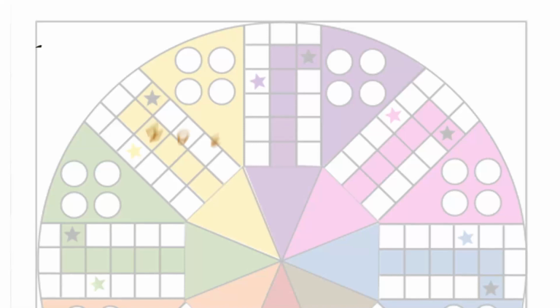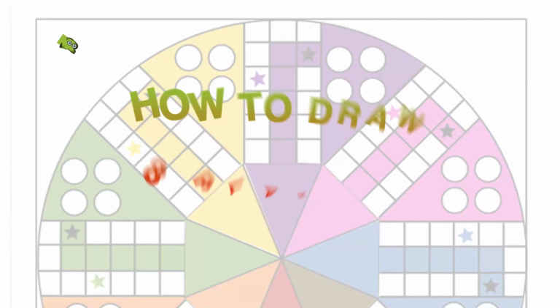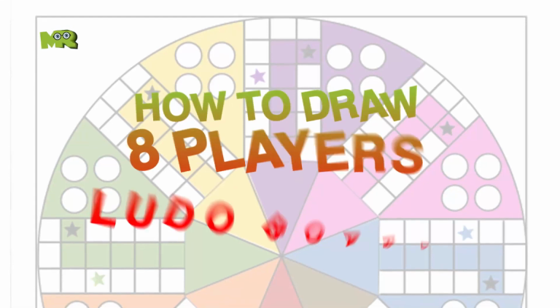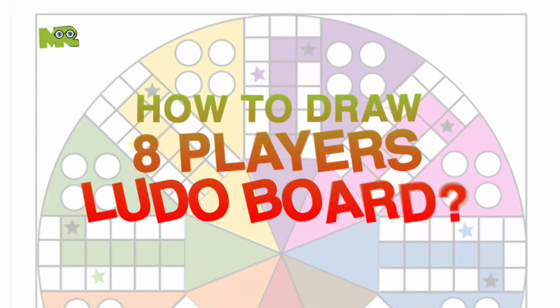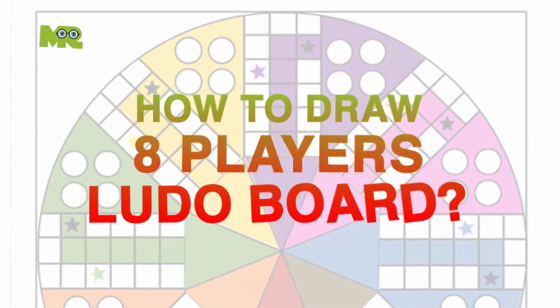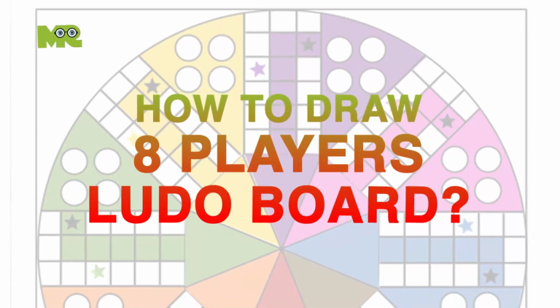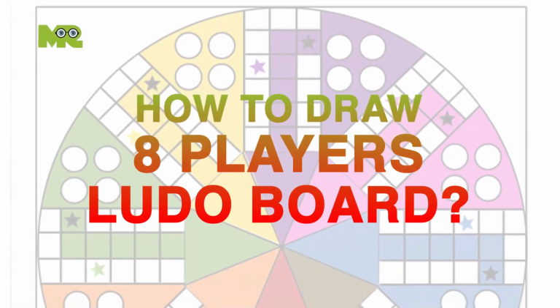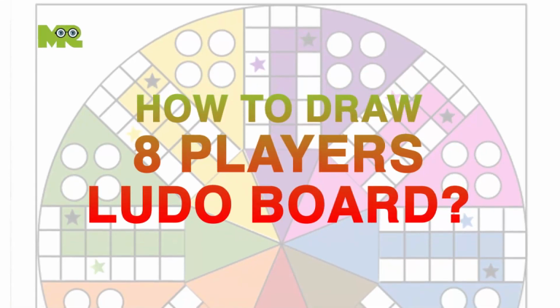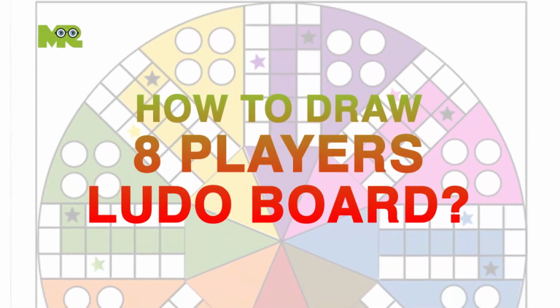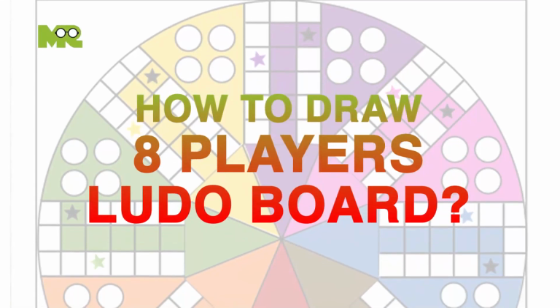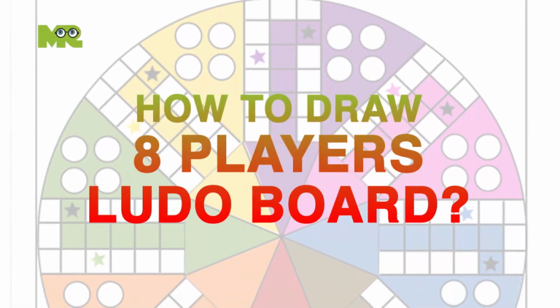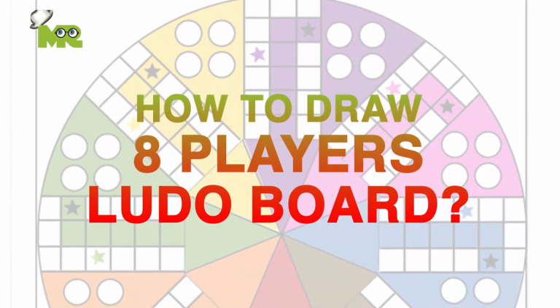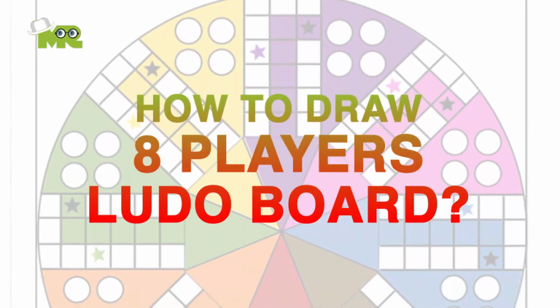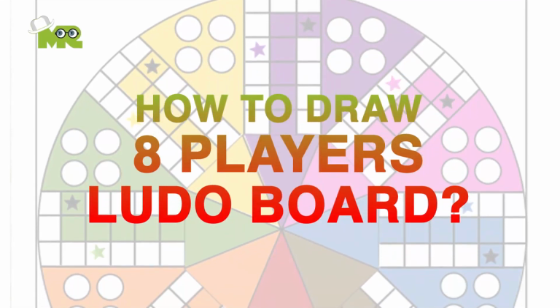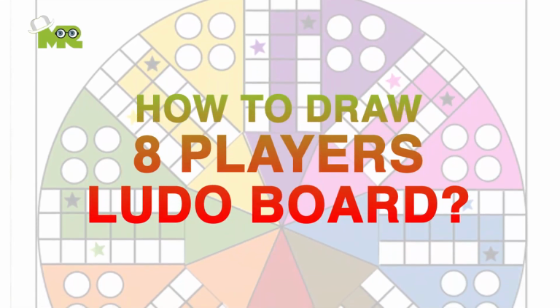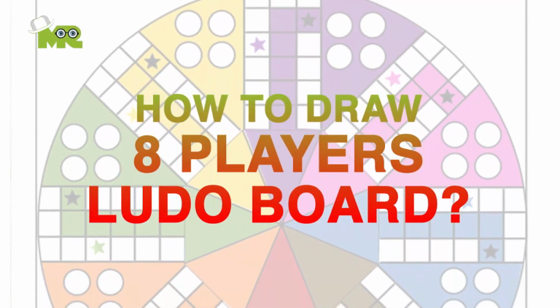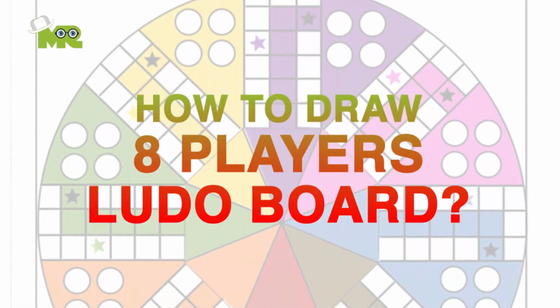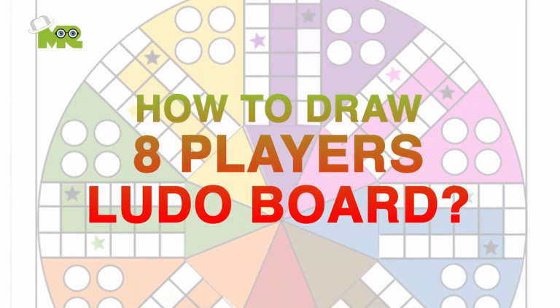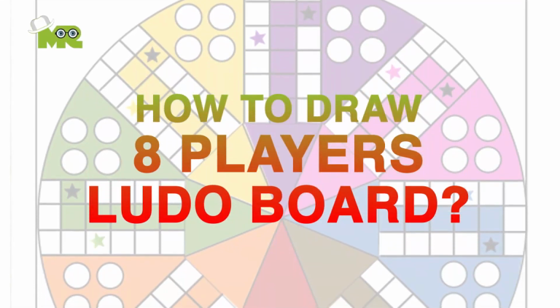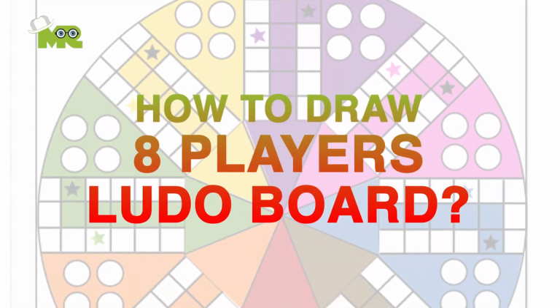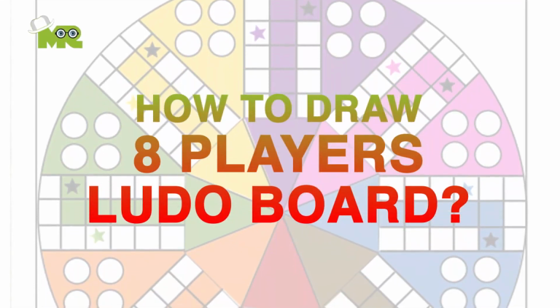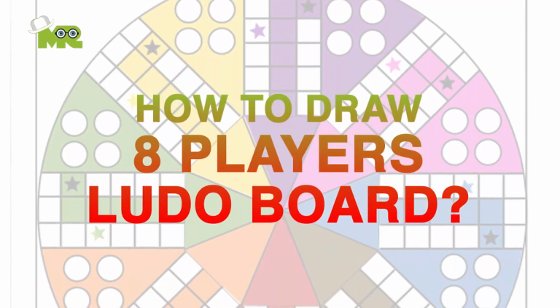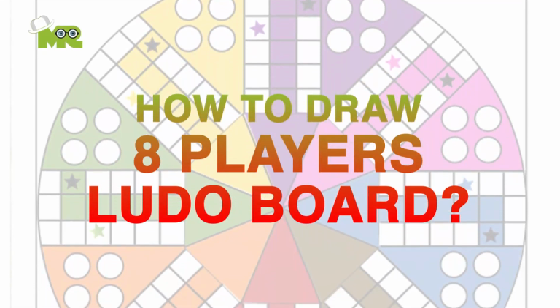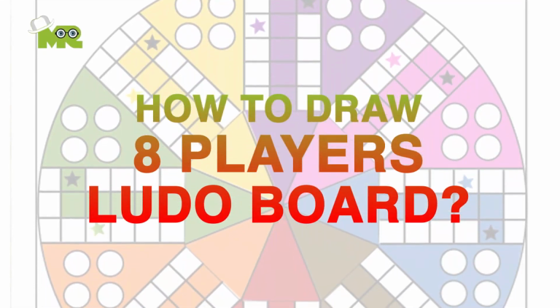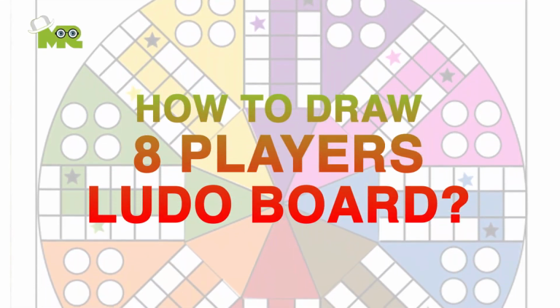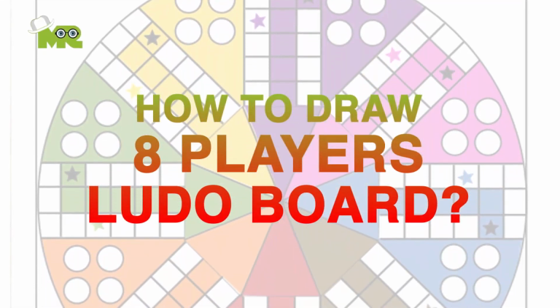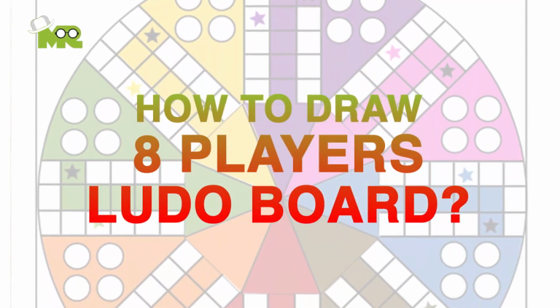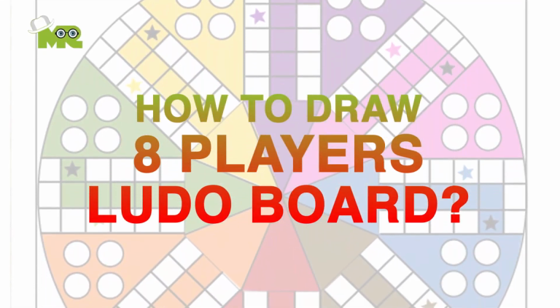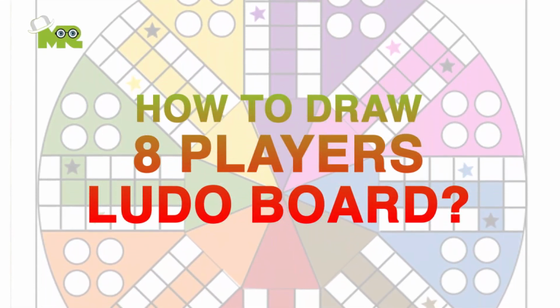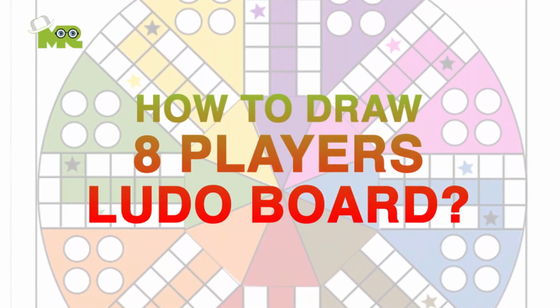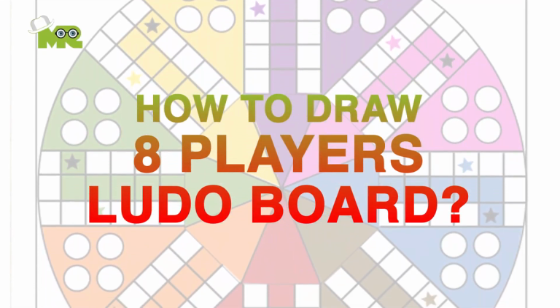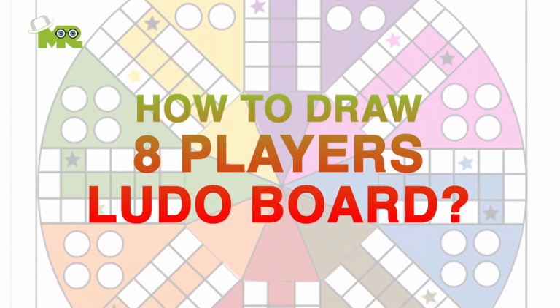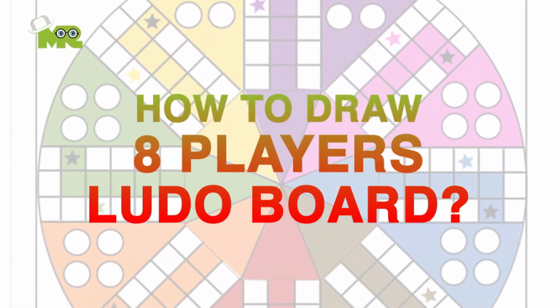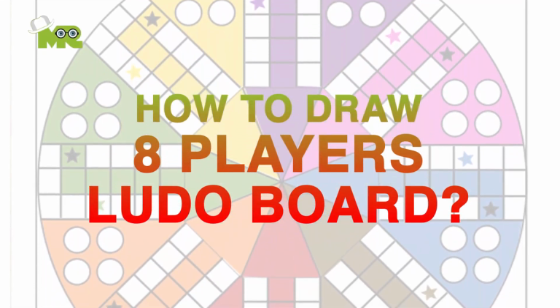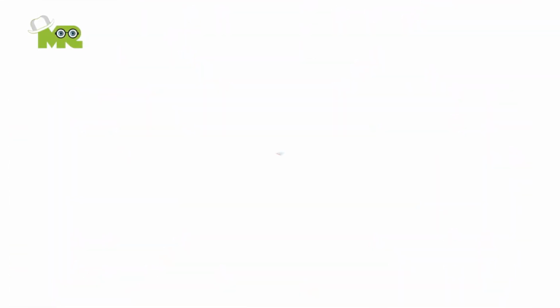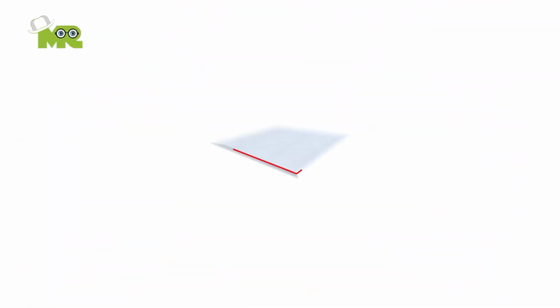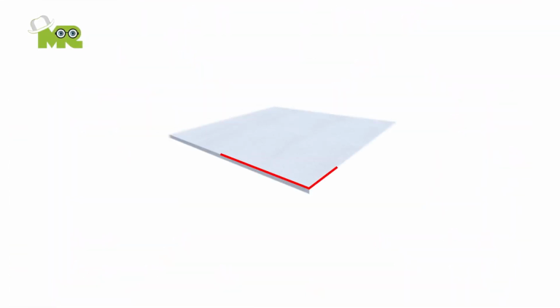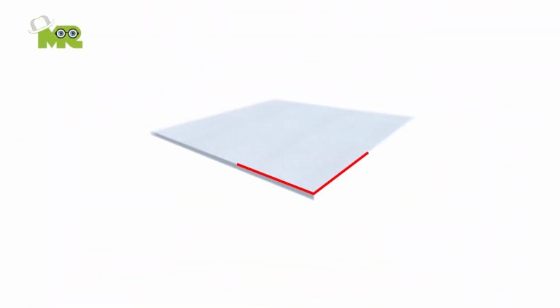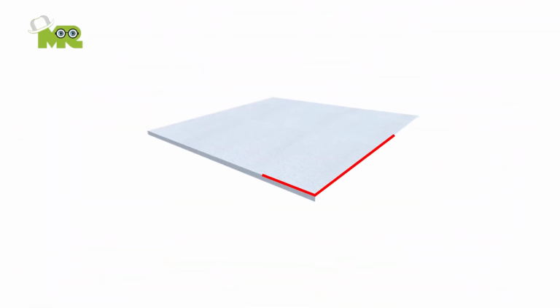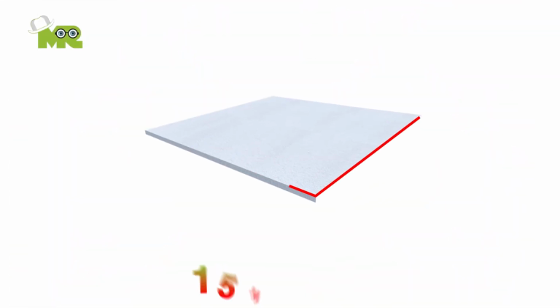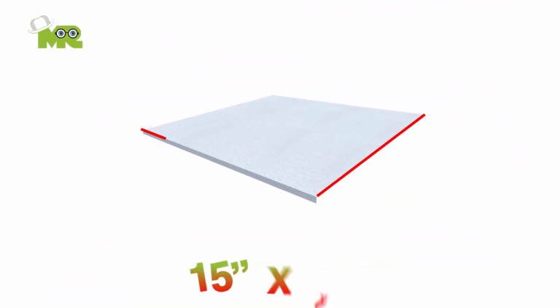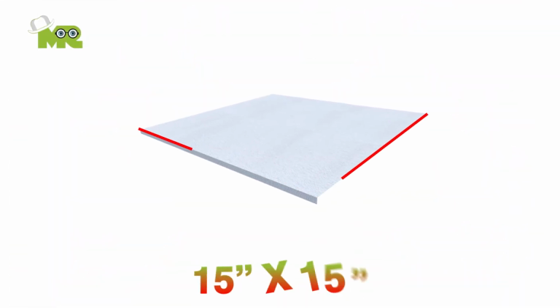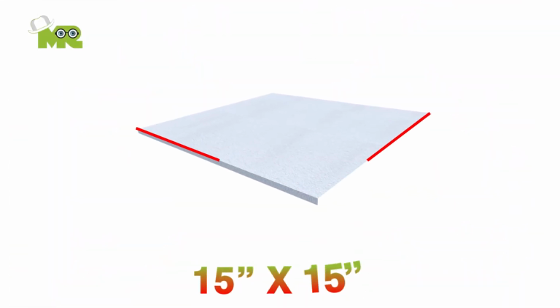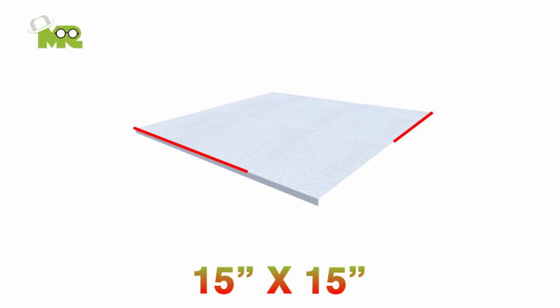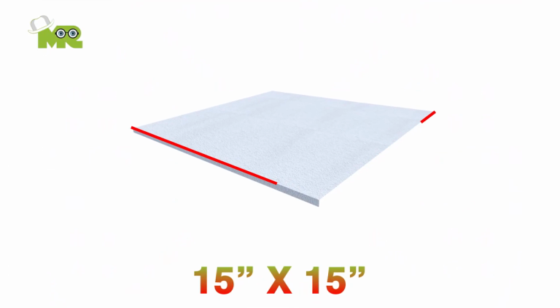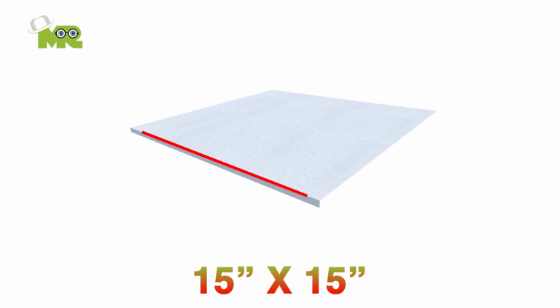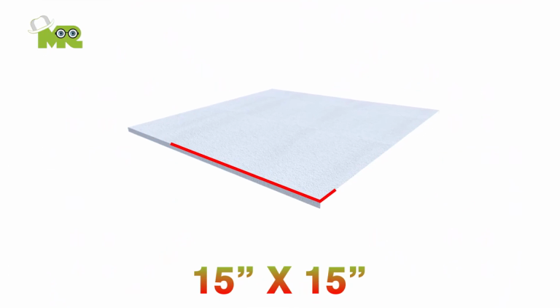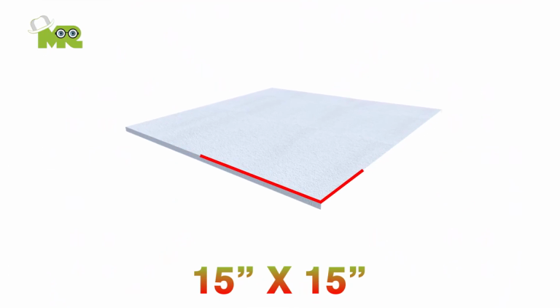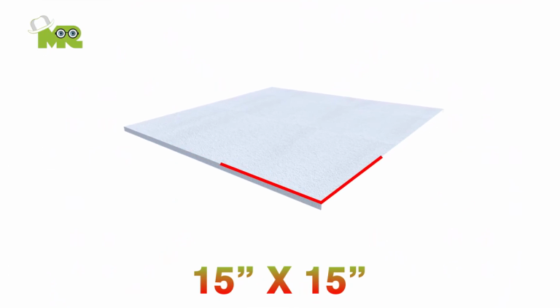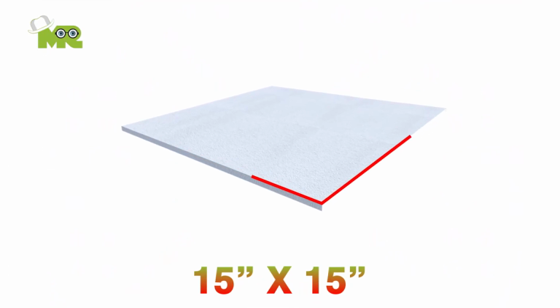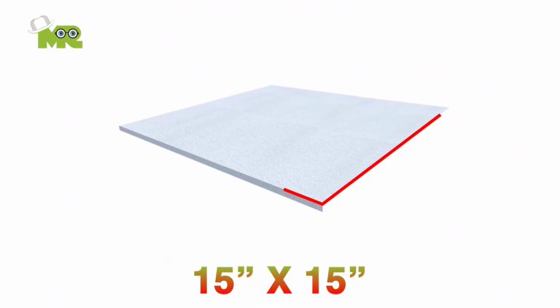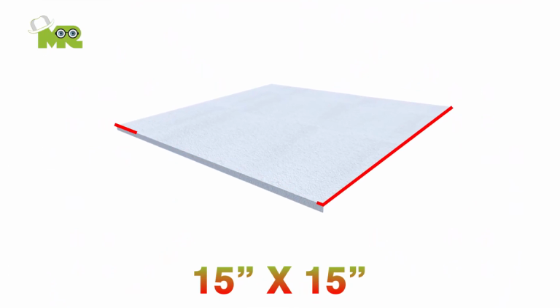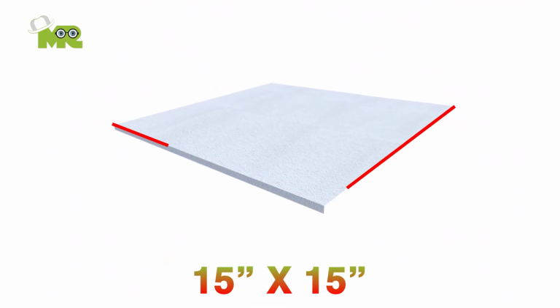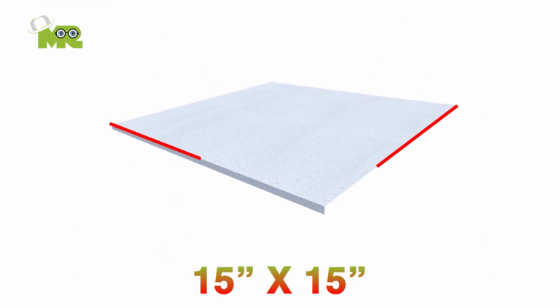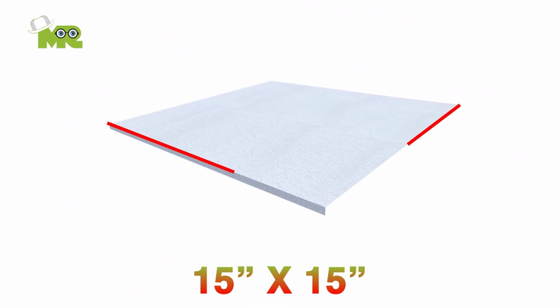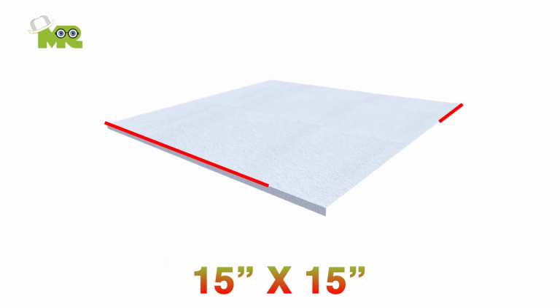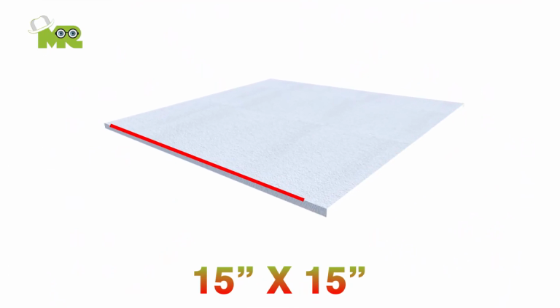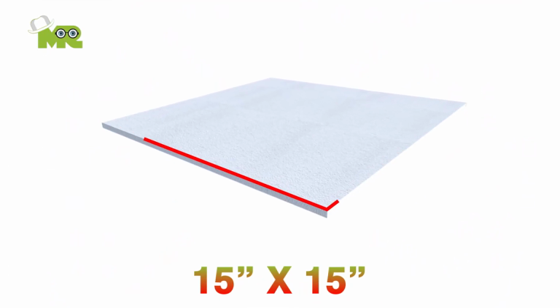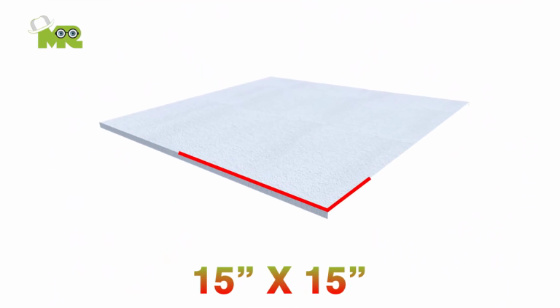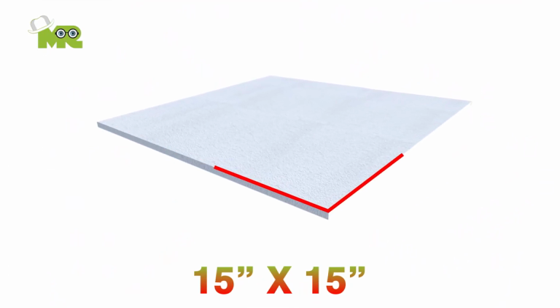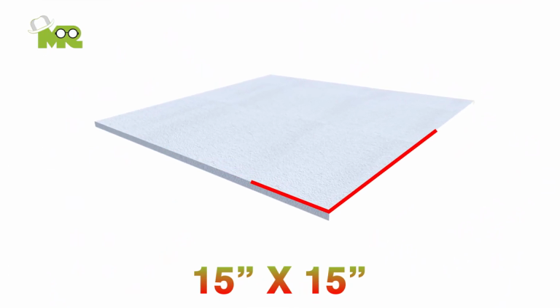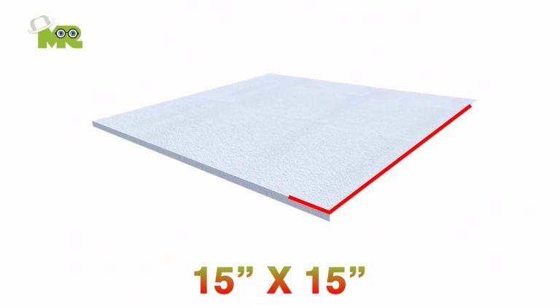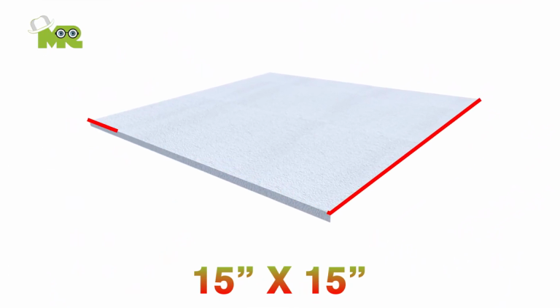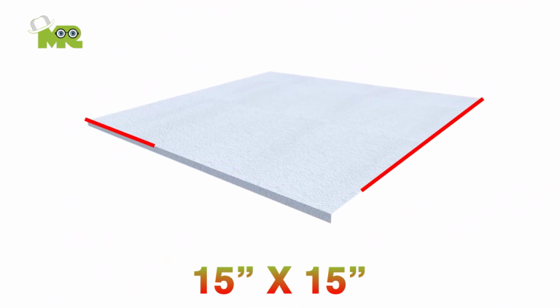Here's how to draw your own eight players Ludo board game. Get a 15 by 15 inch square piece of white foam board.